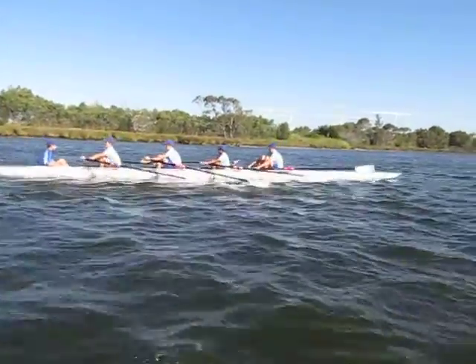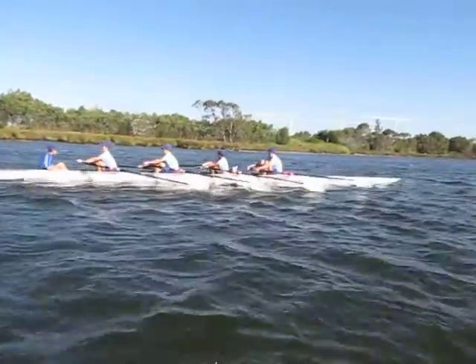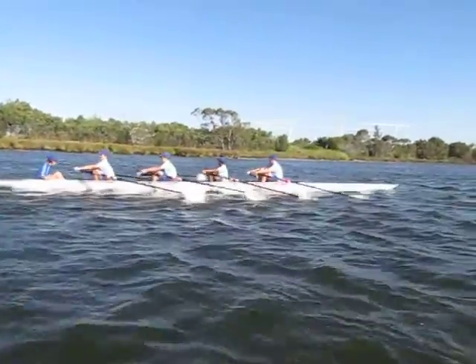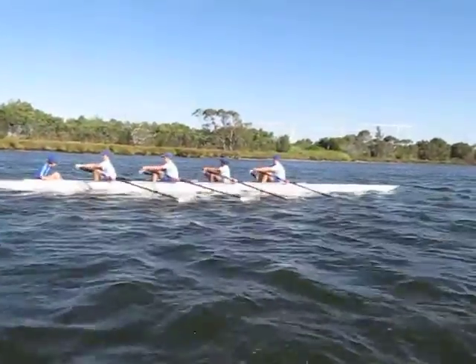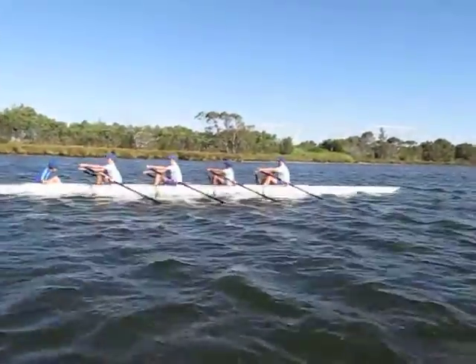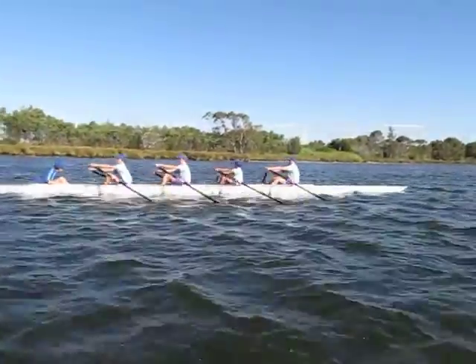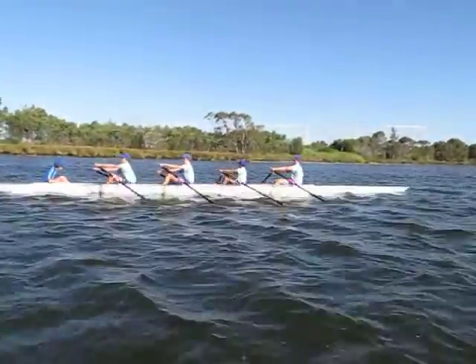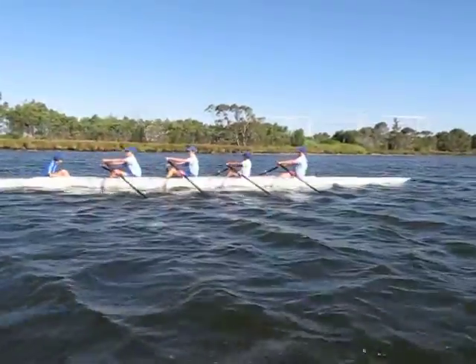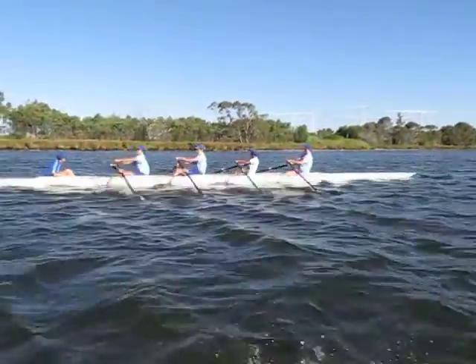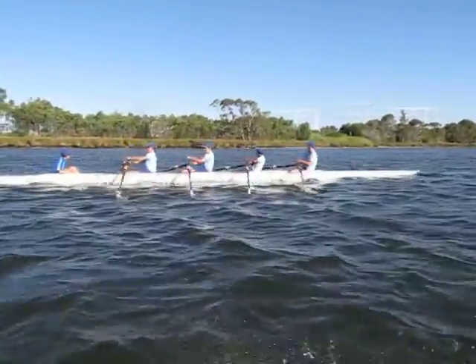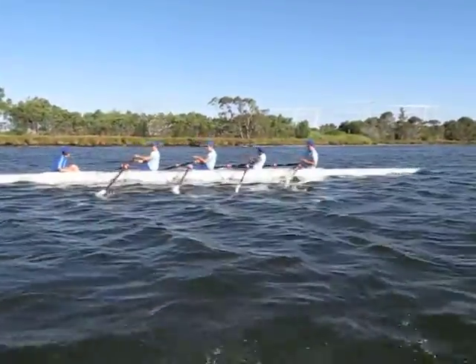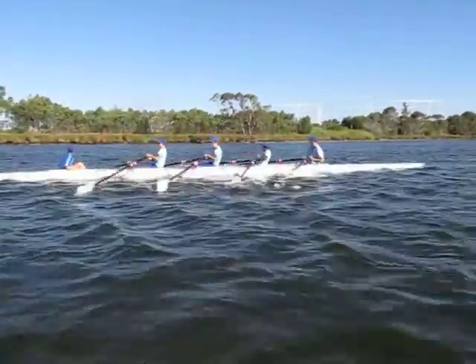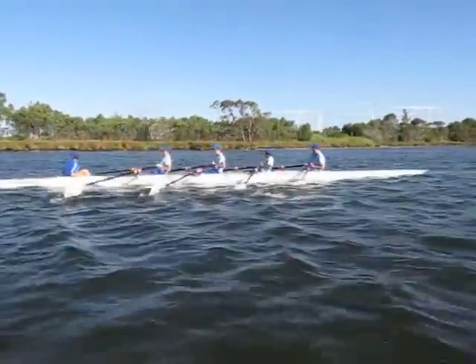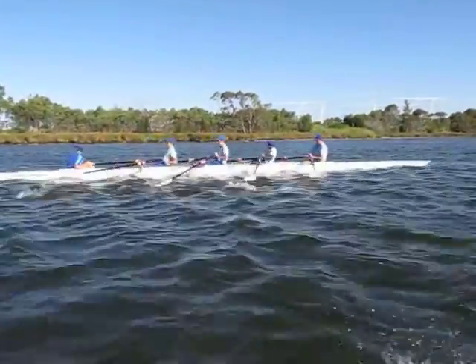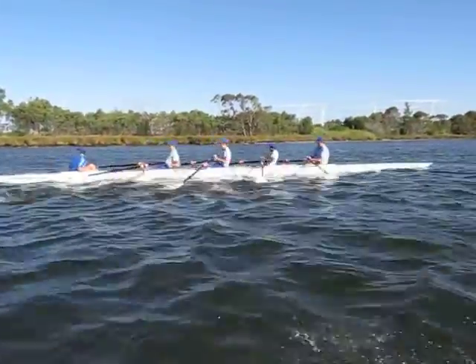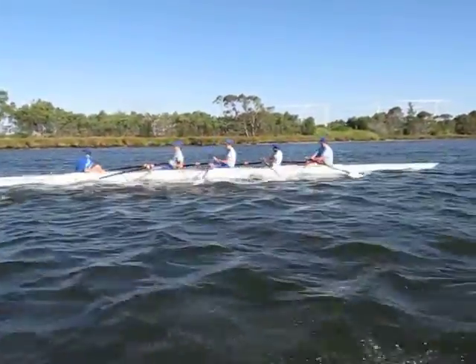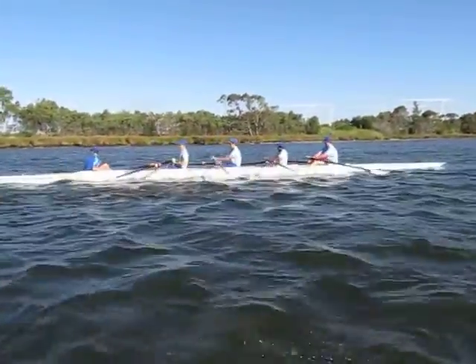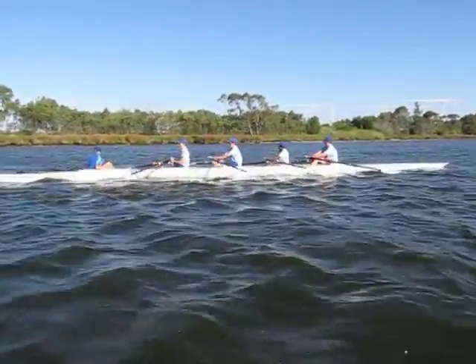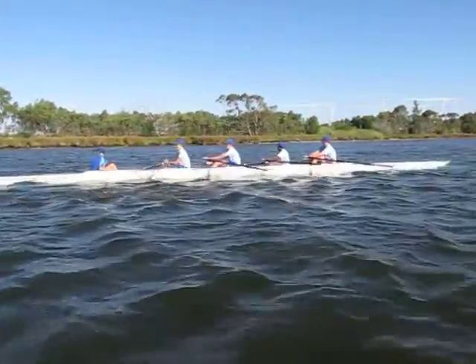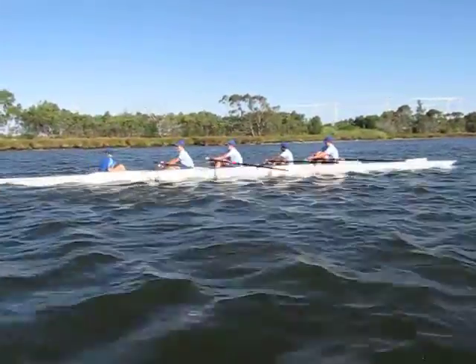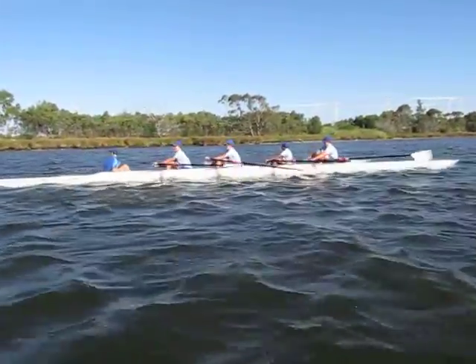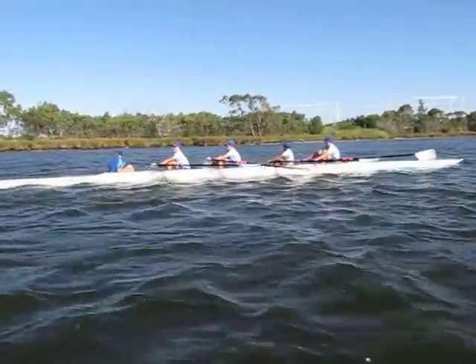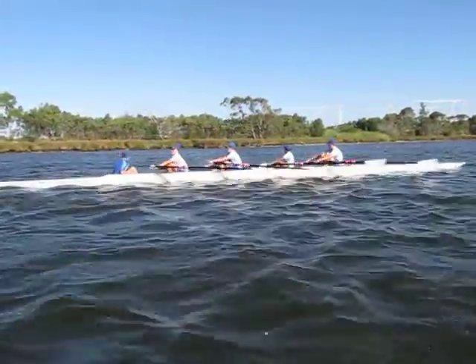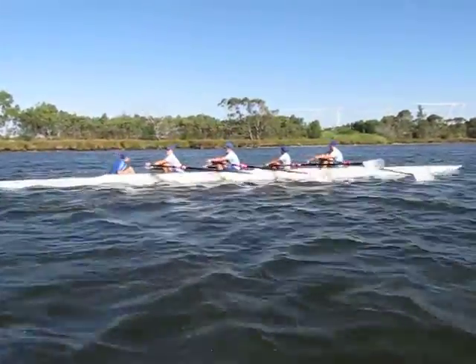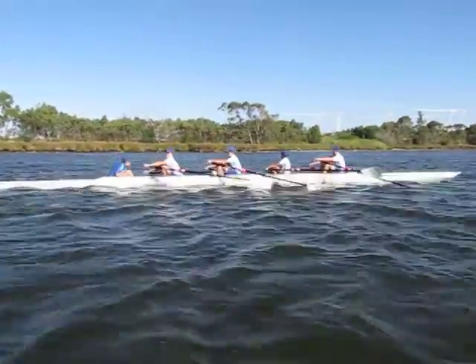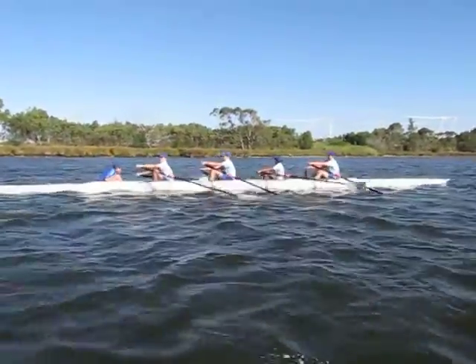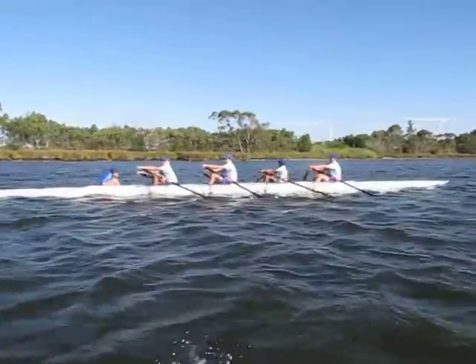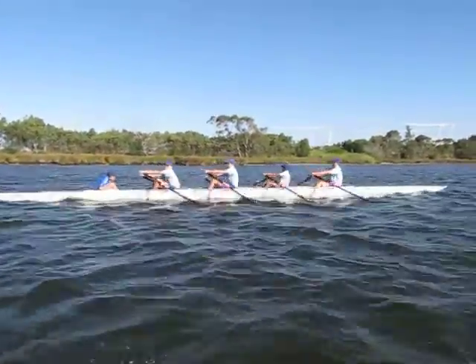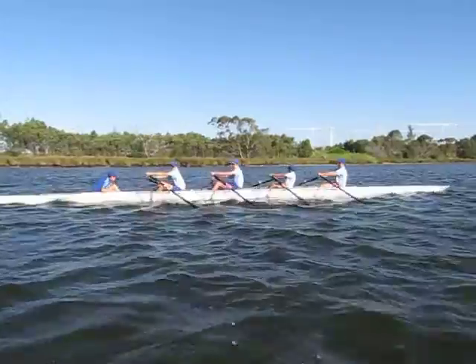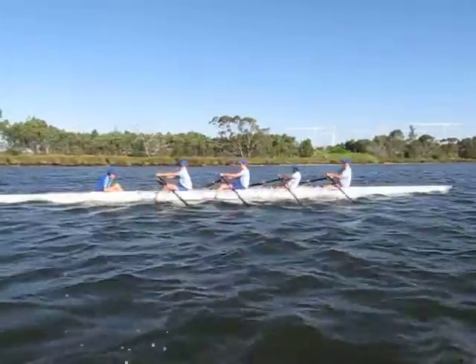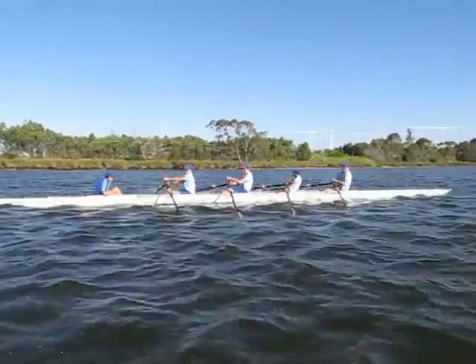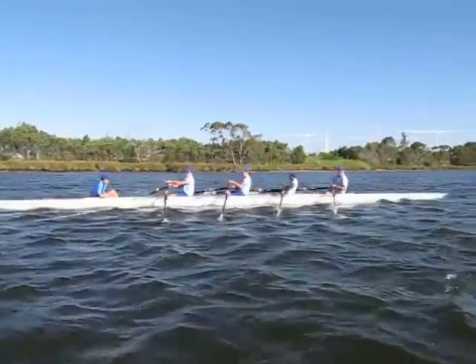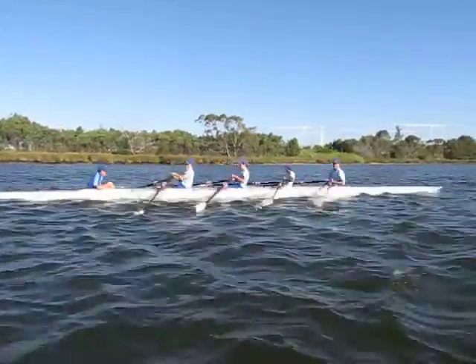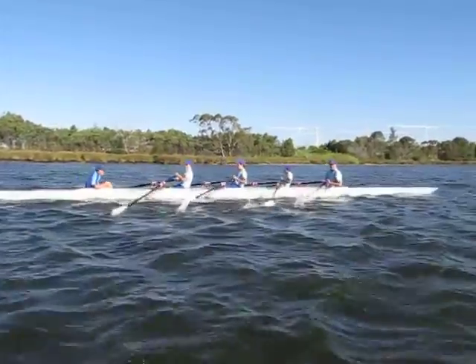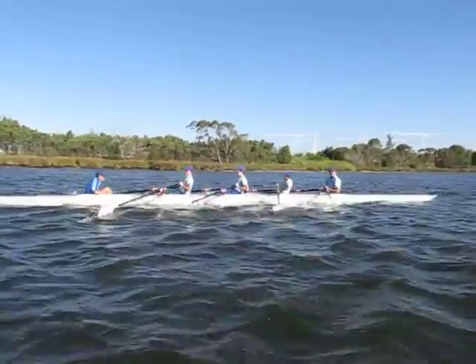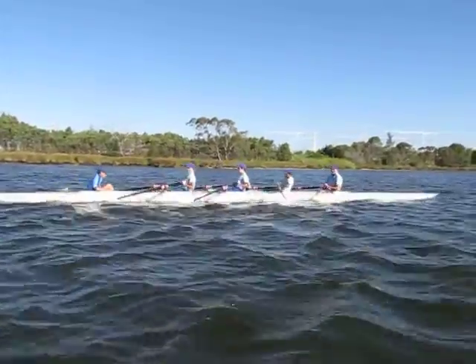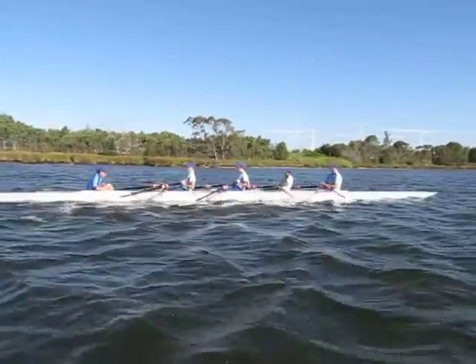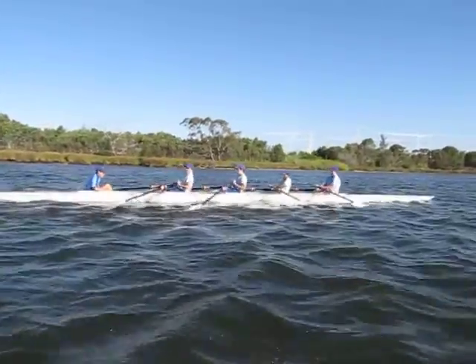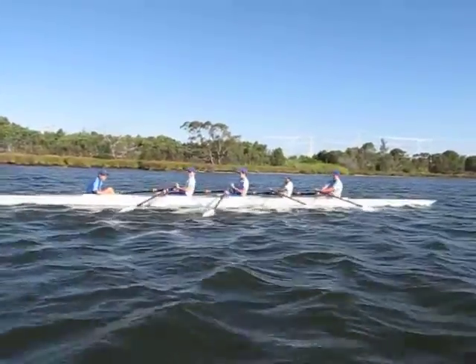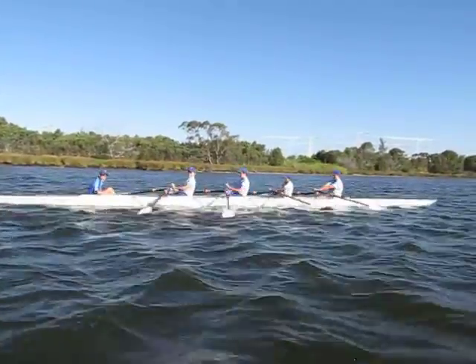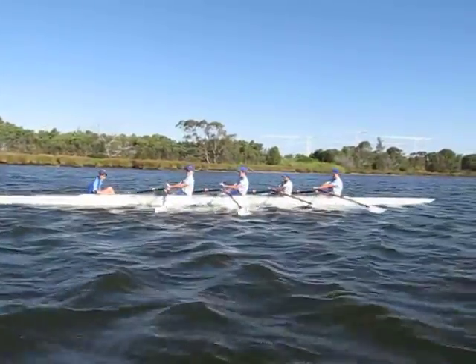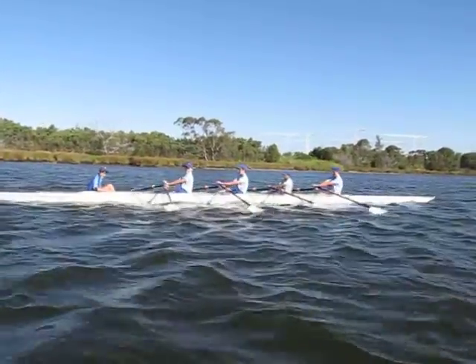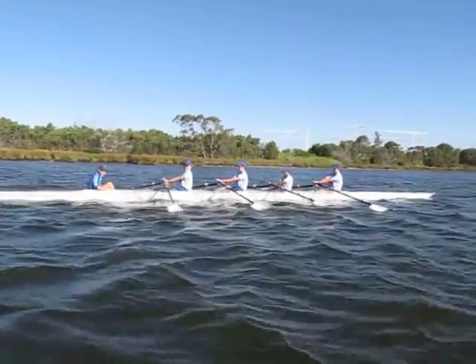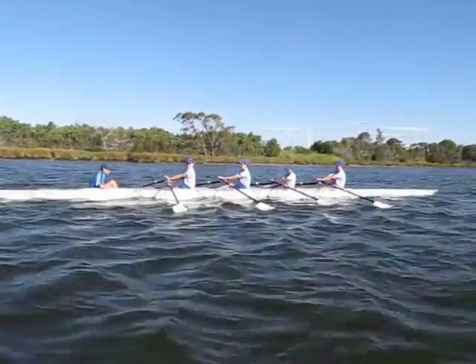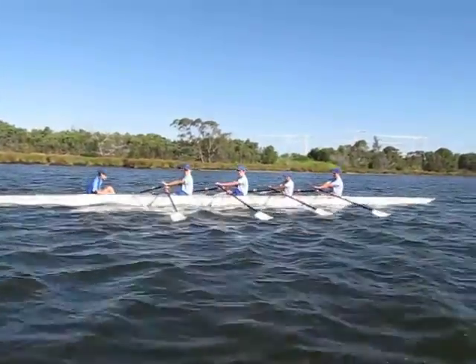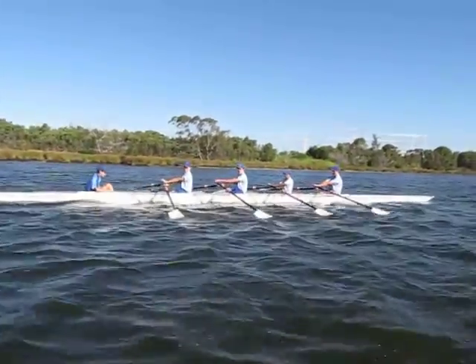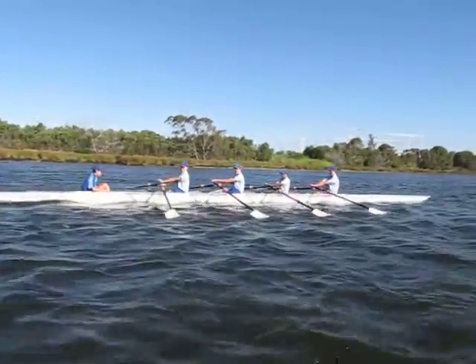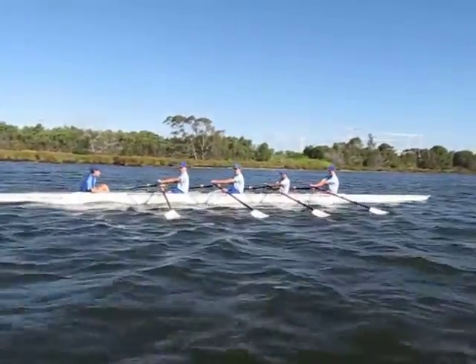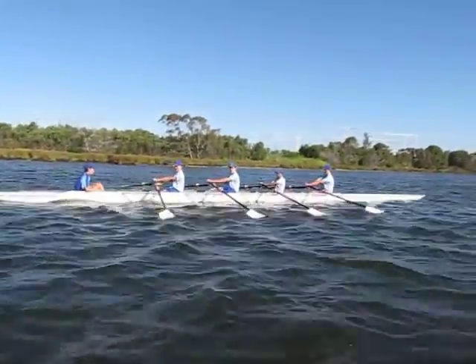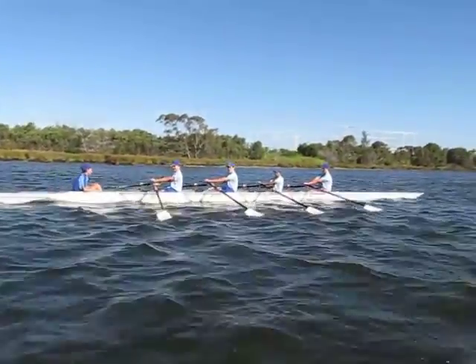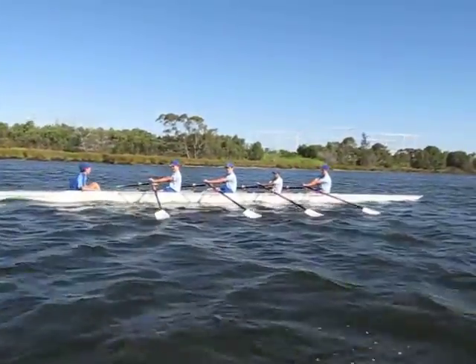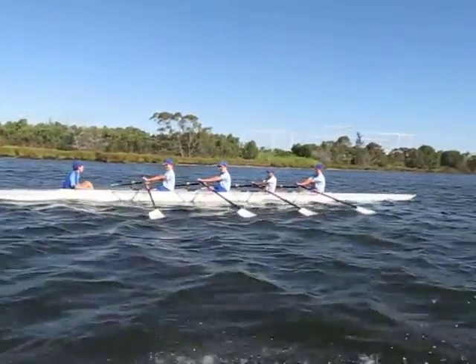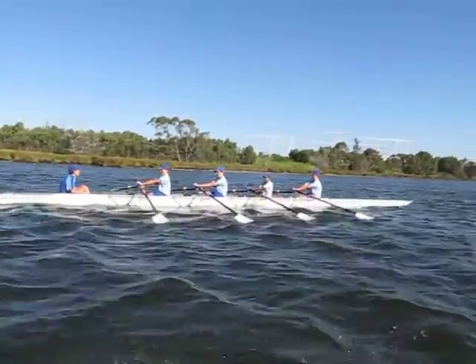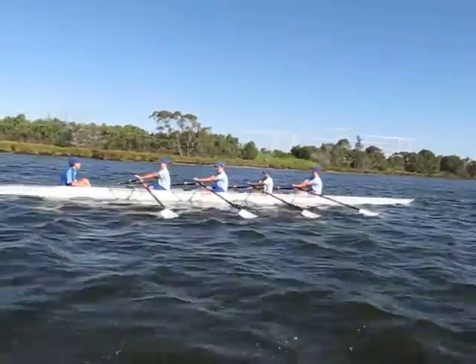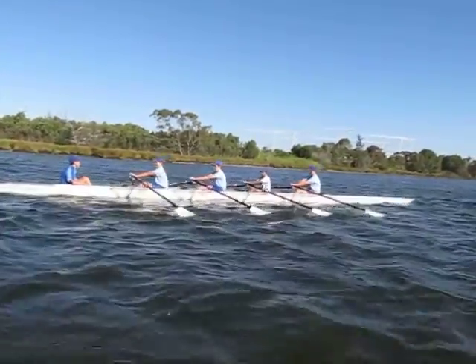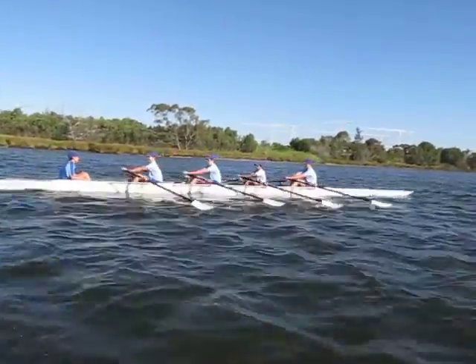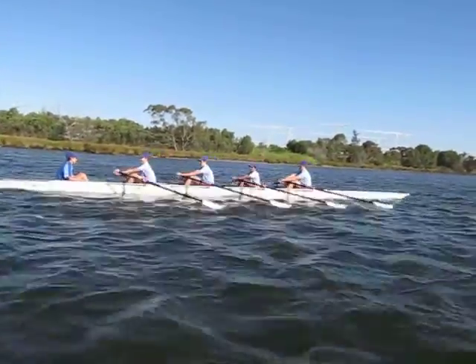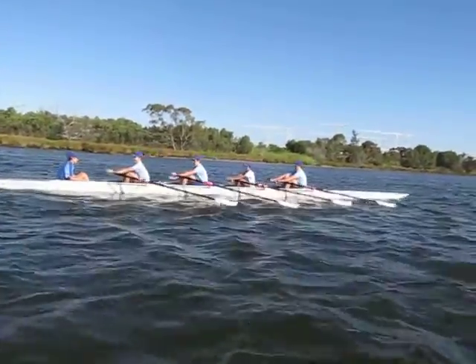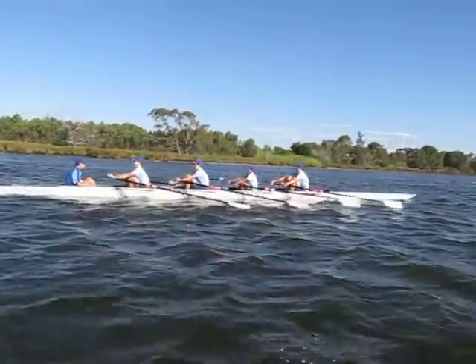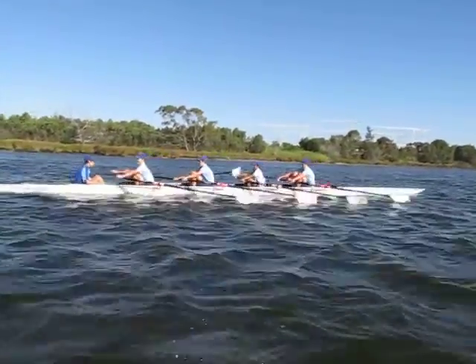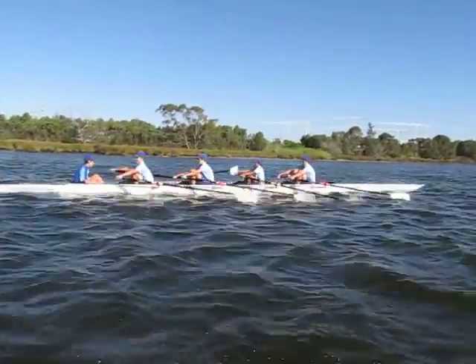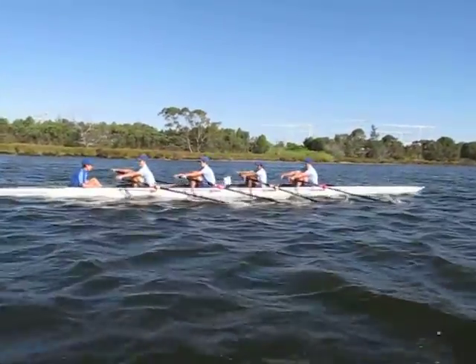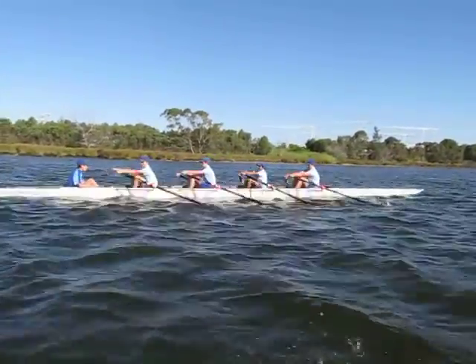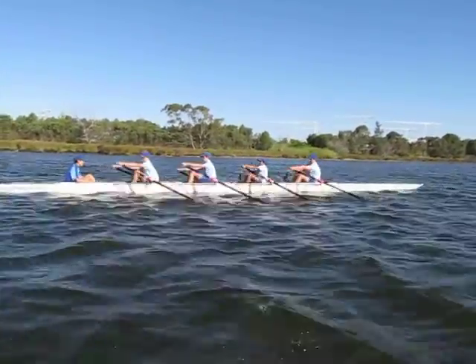Legs first, spread the legs first. Slow down, slow down to close the catch. Look for water, don't look for me.